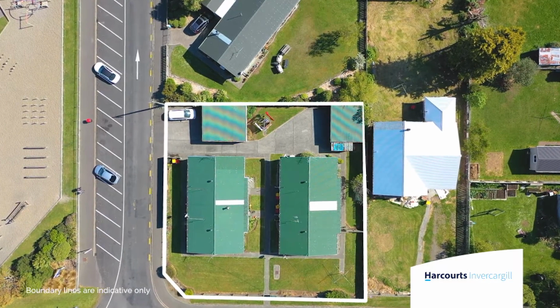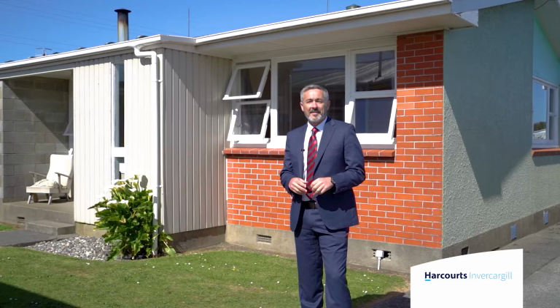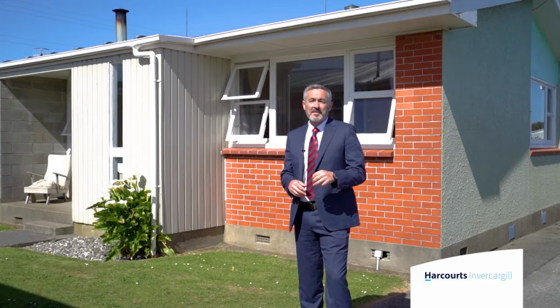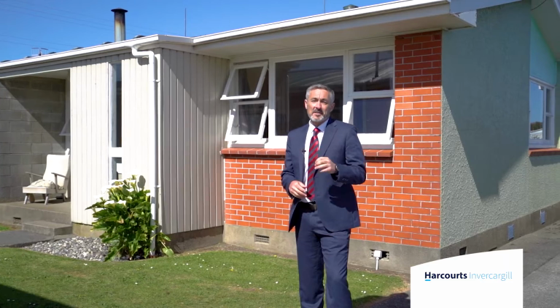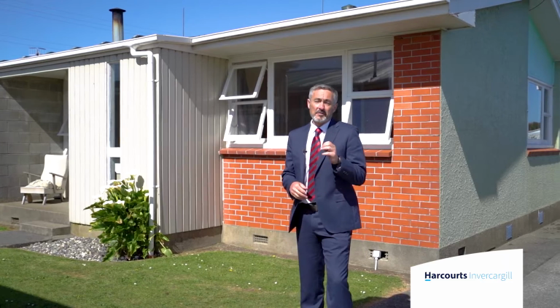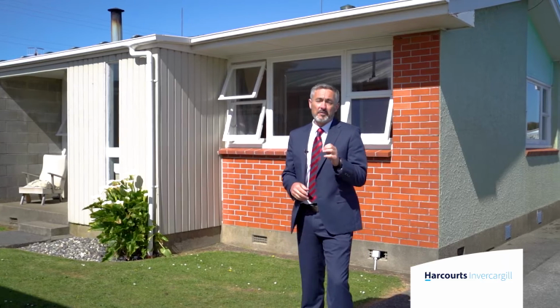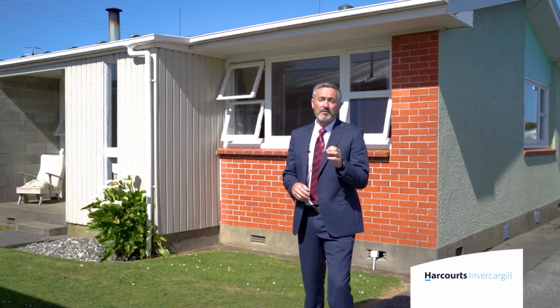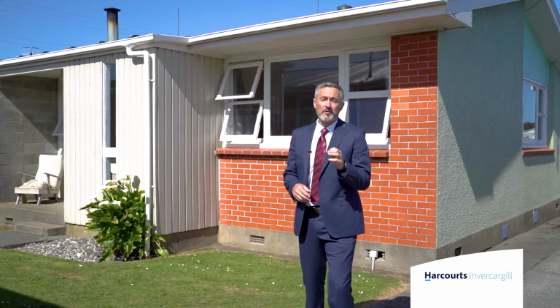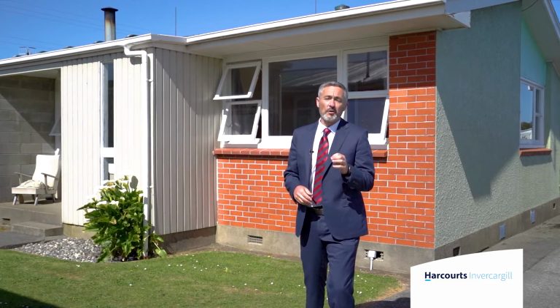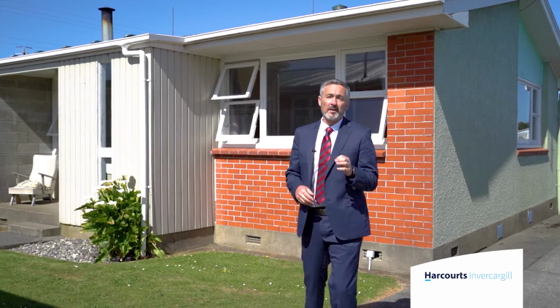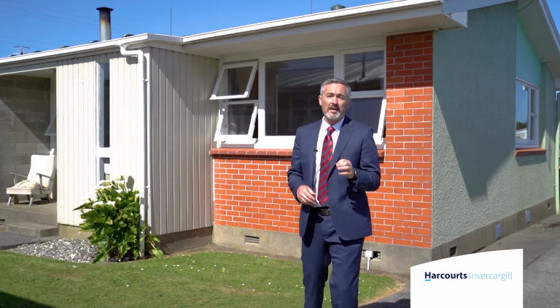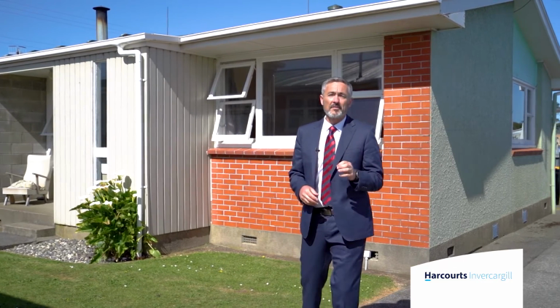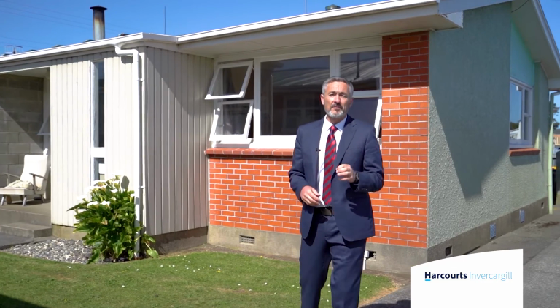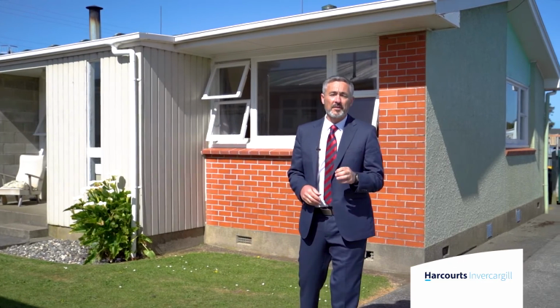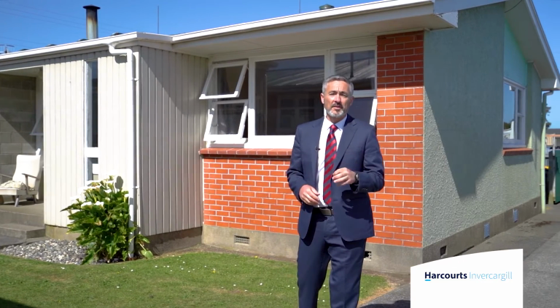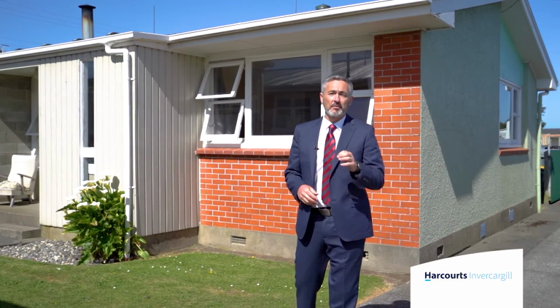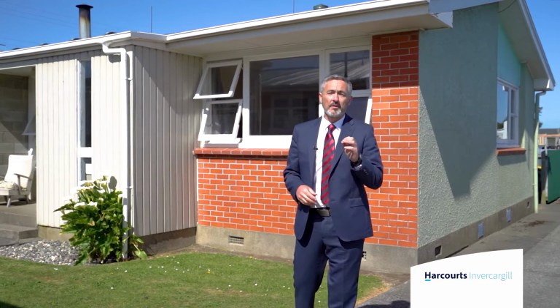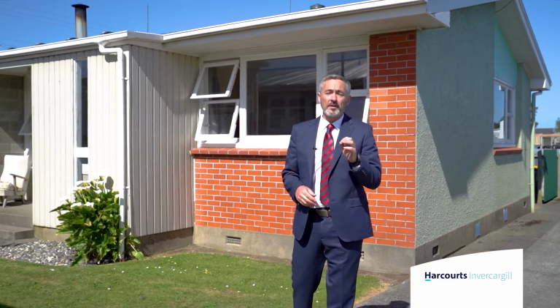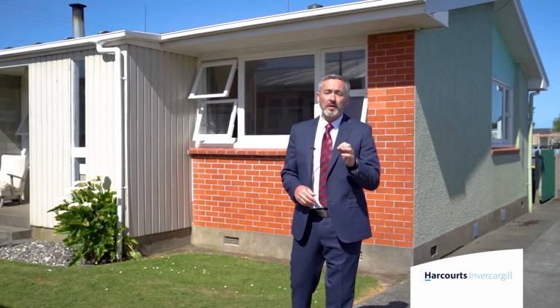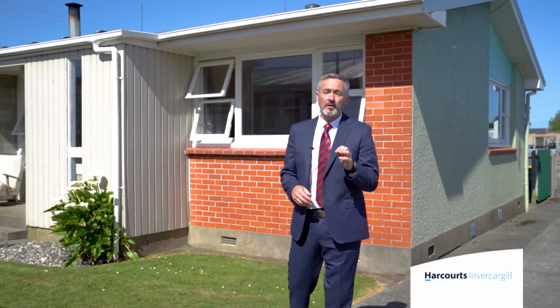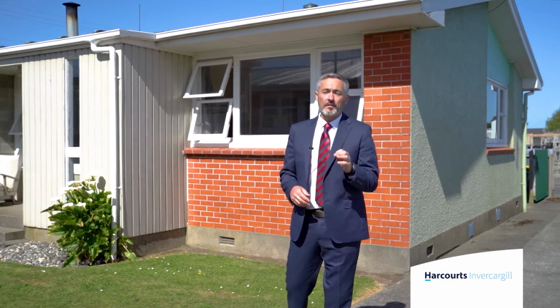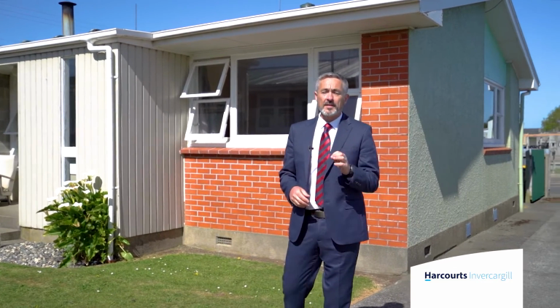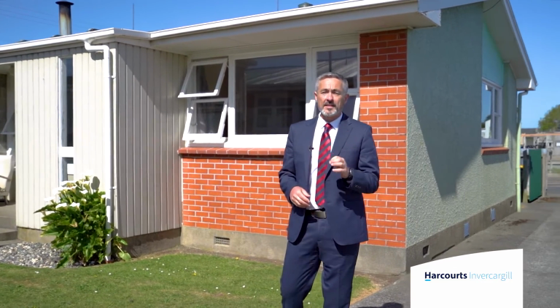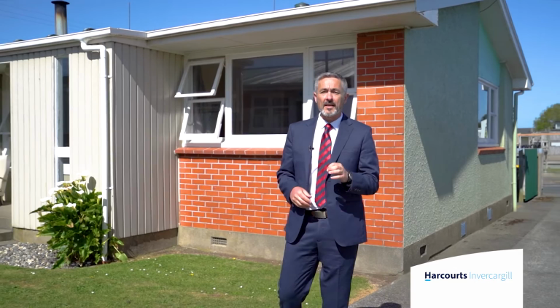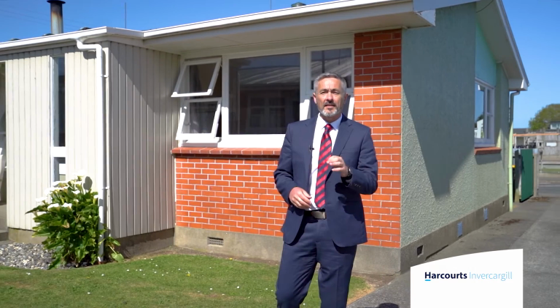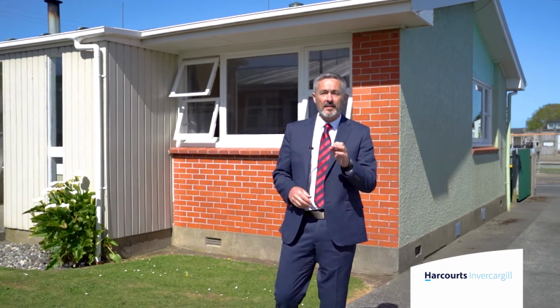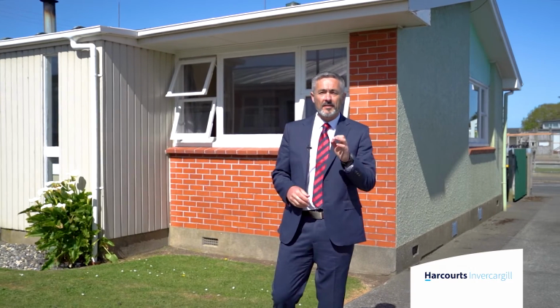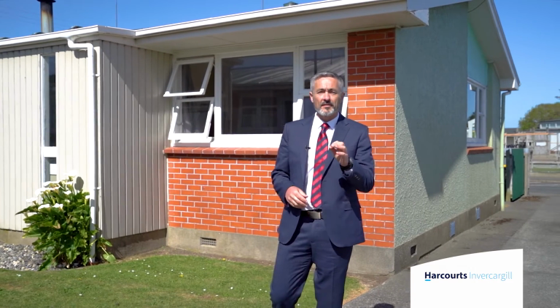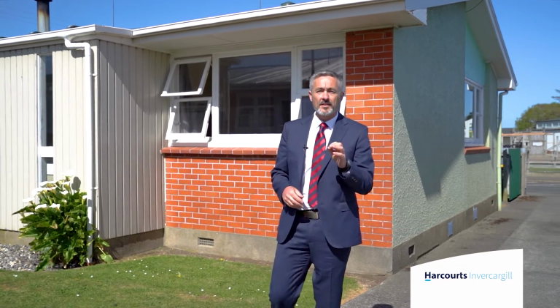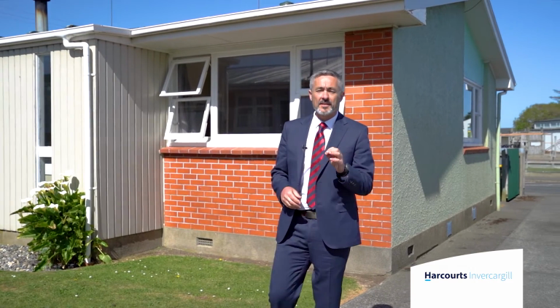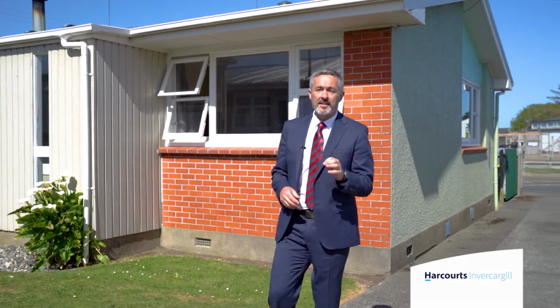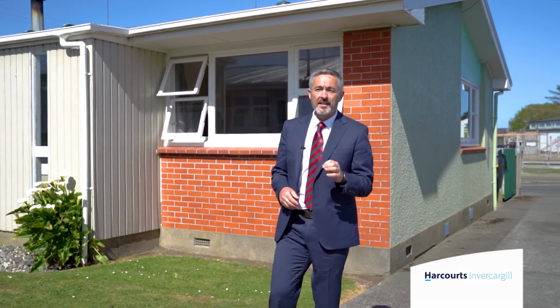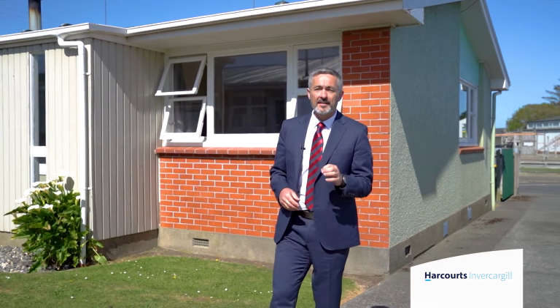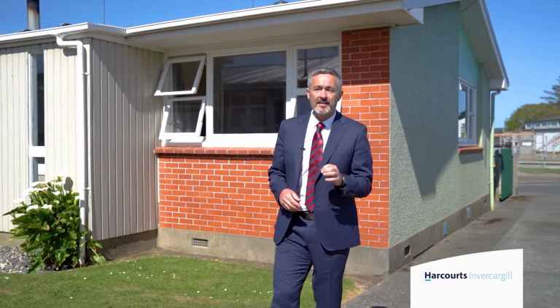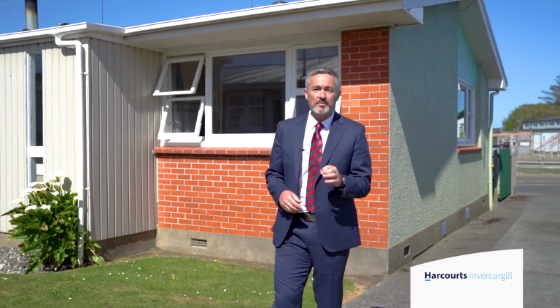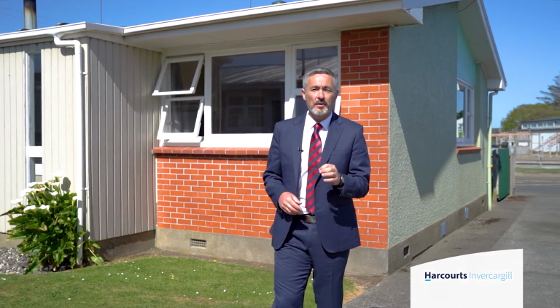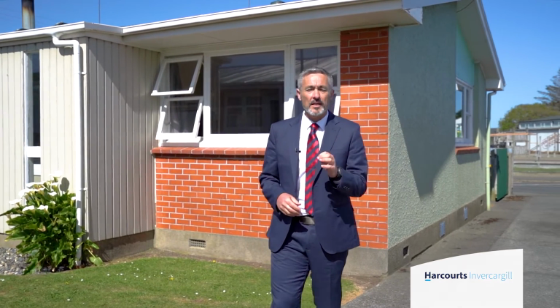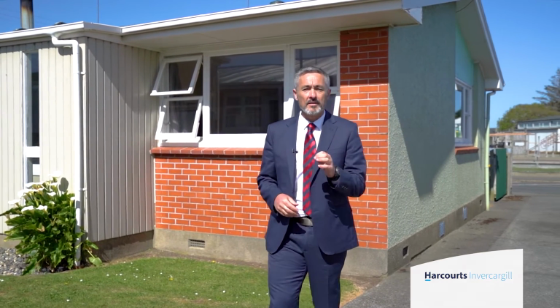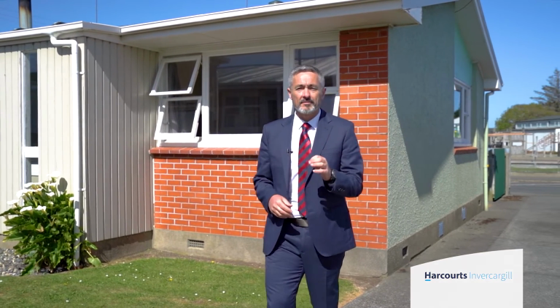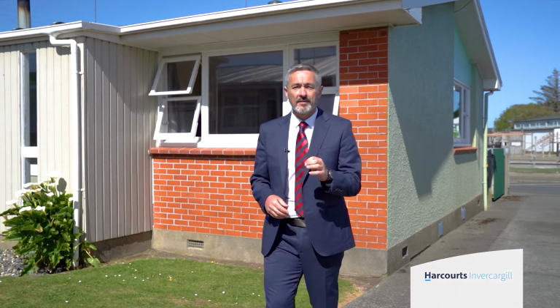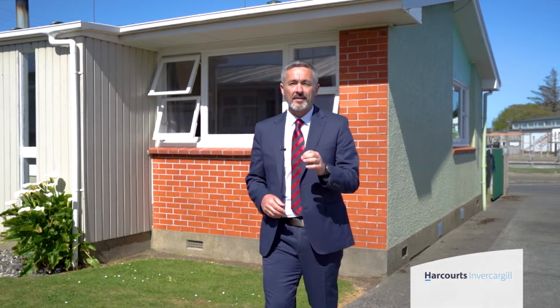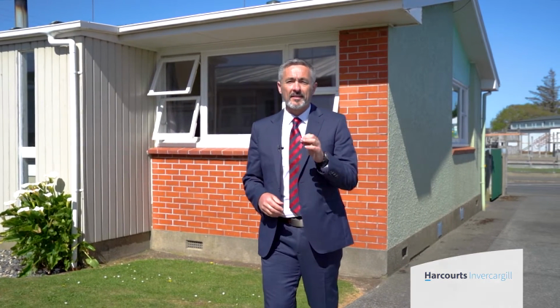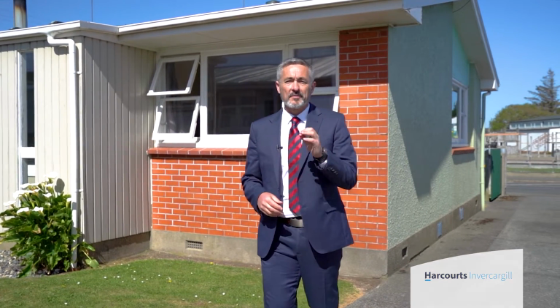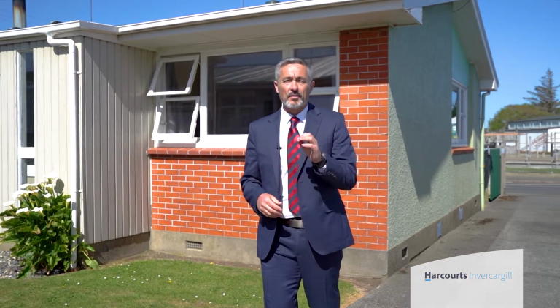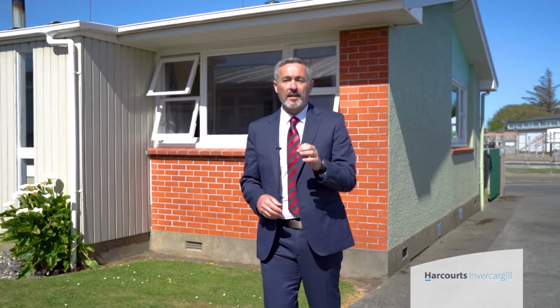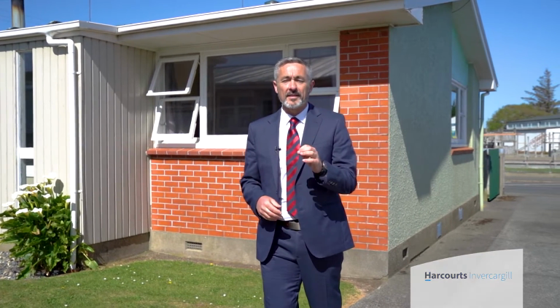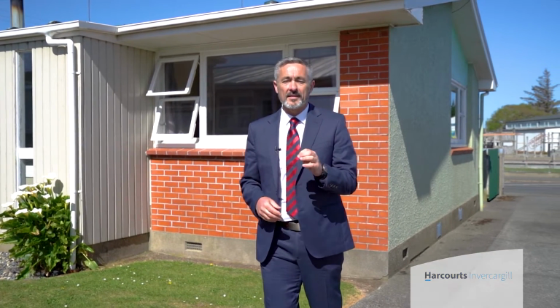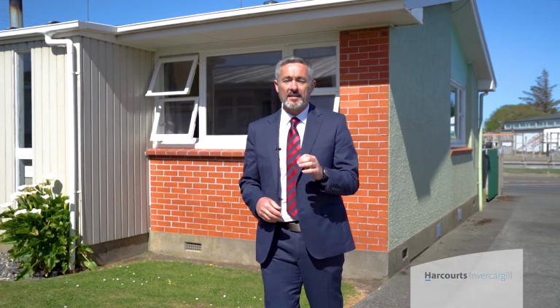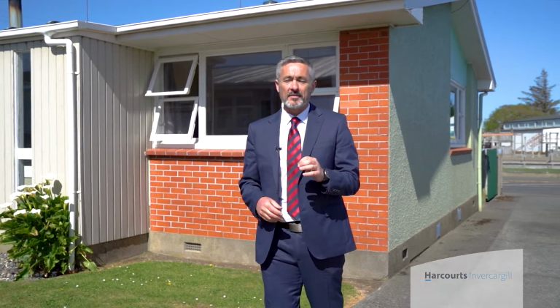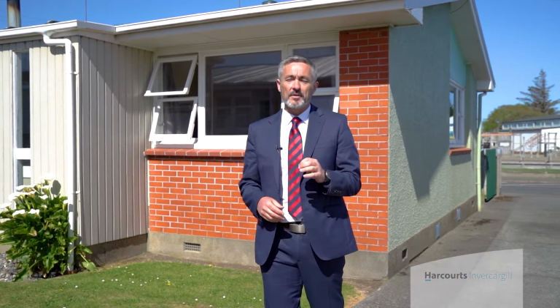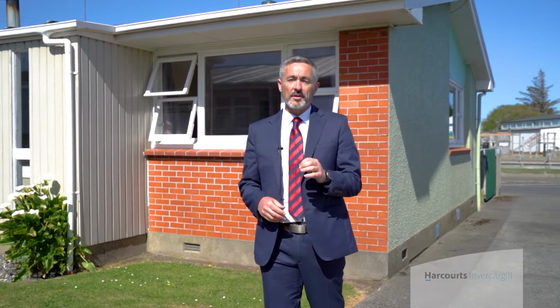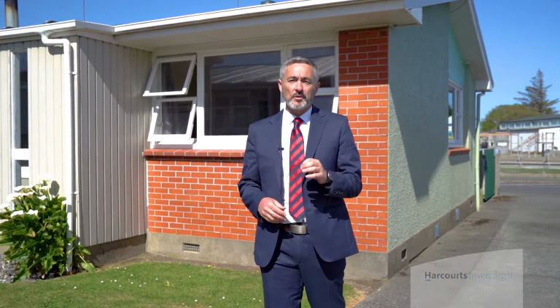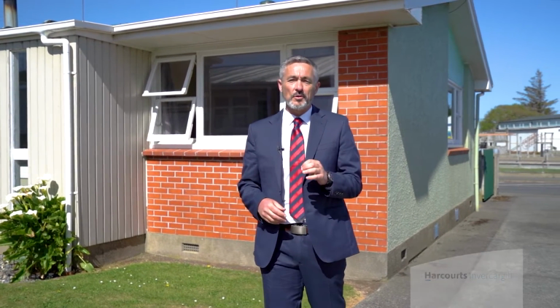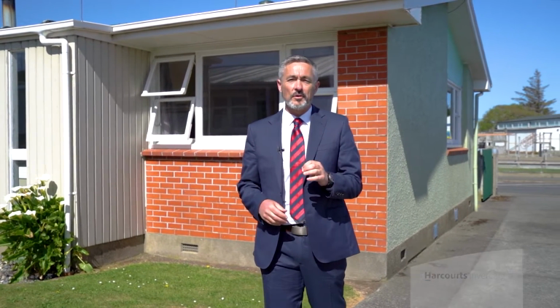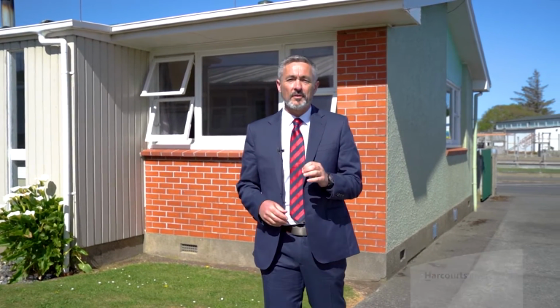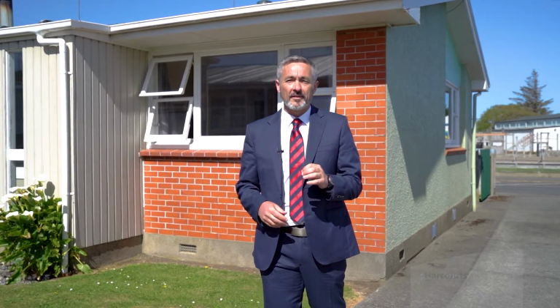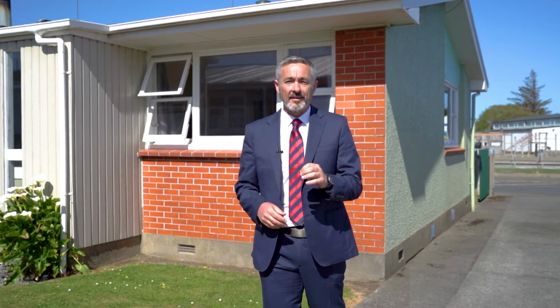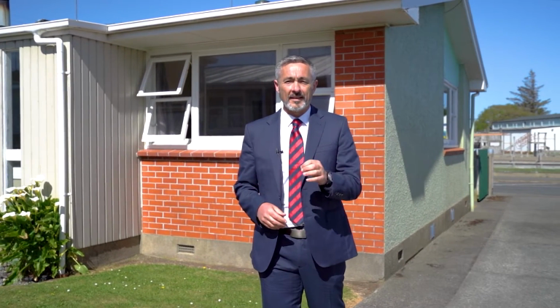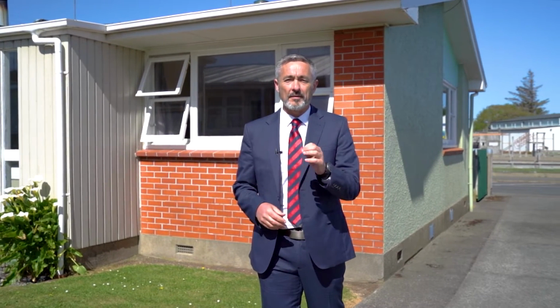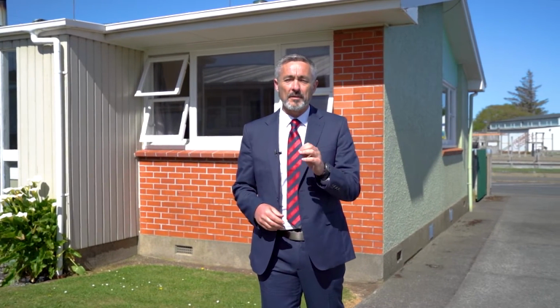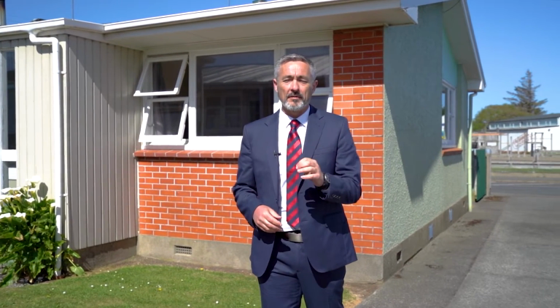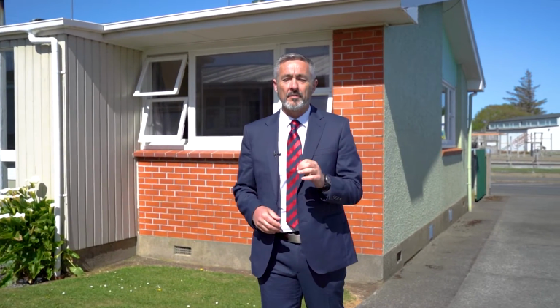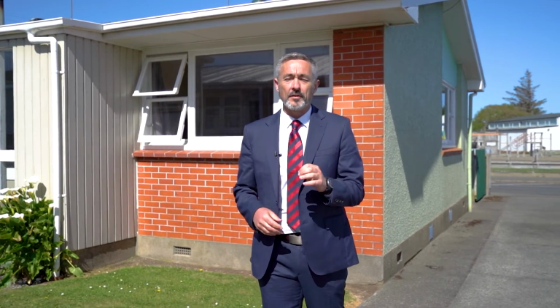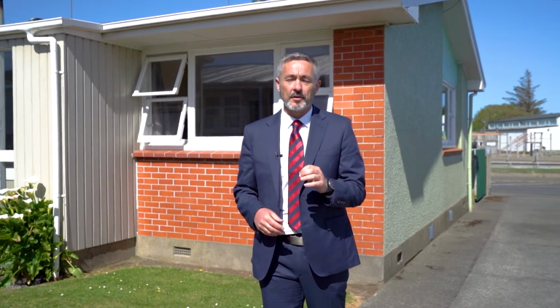So if you've fallen in love with the Riviera of the South that you've just seen, please give me a call and come and have a view.